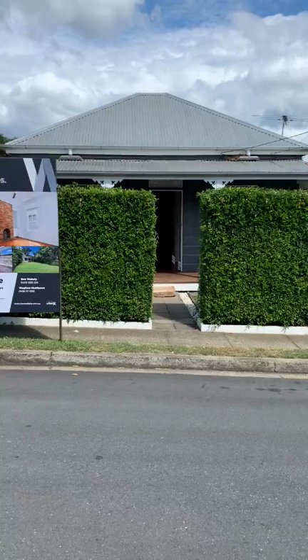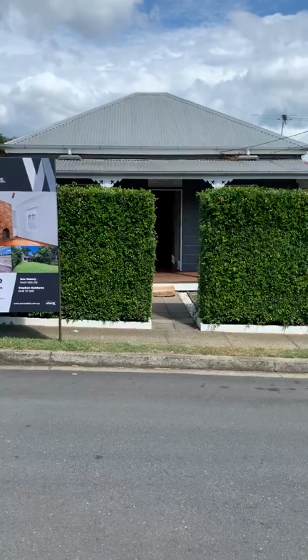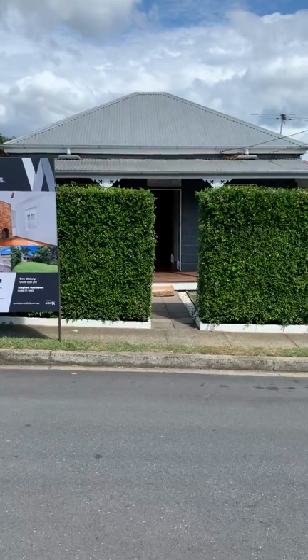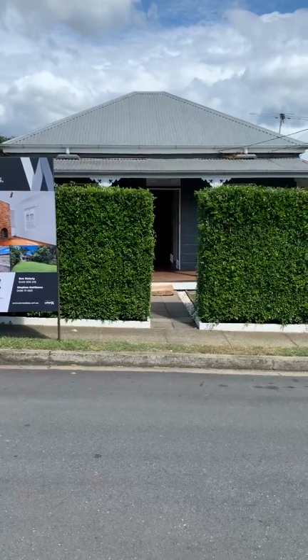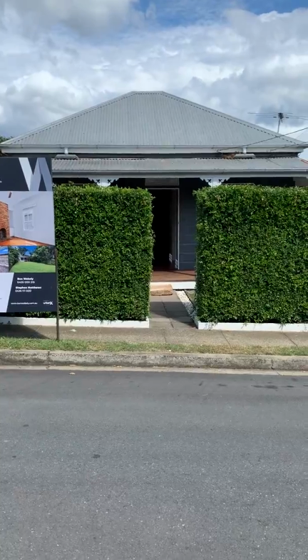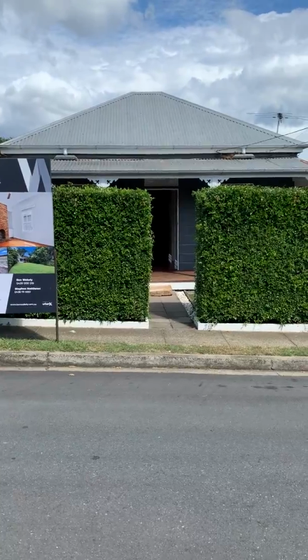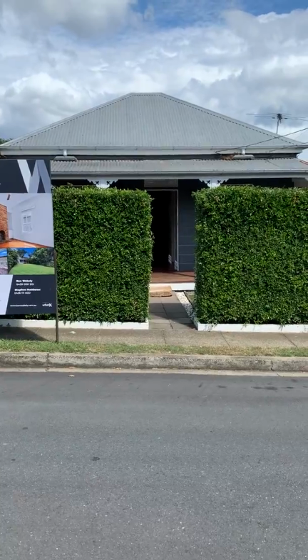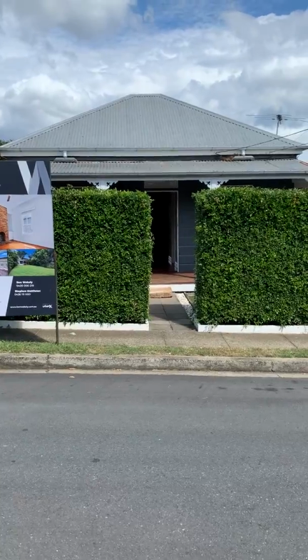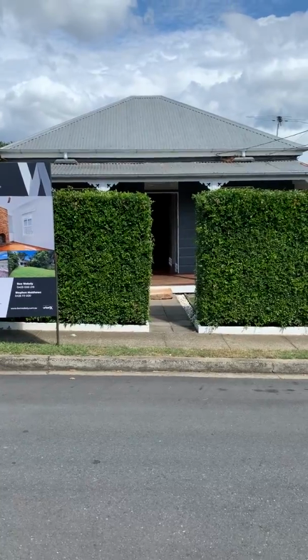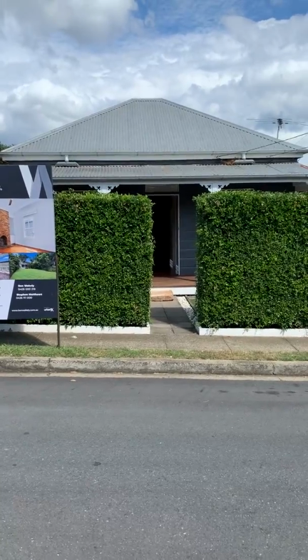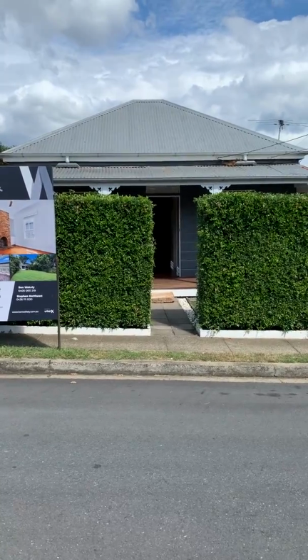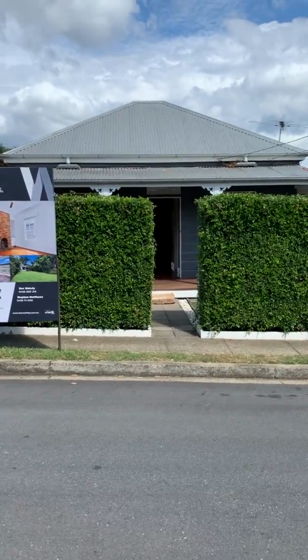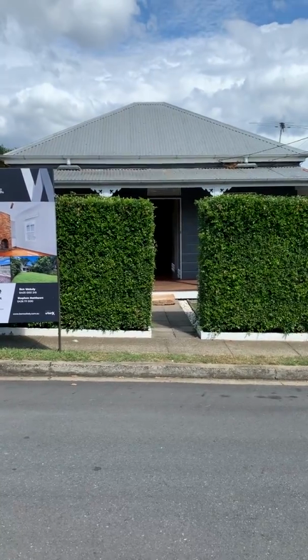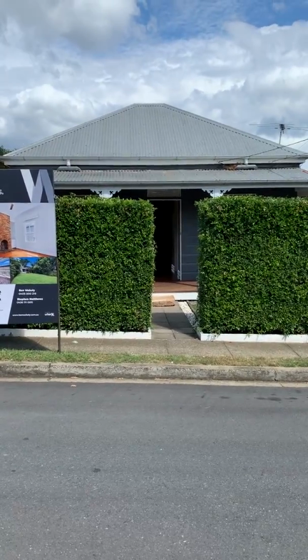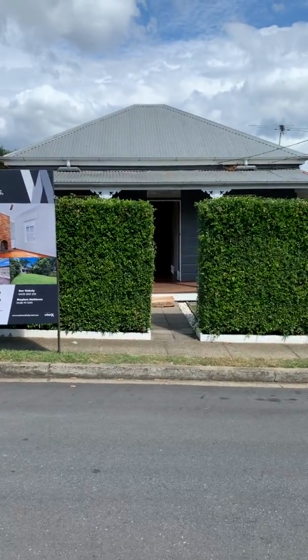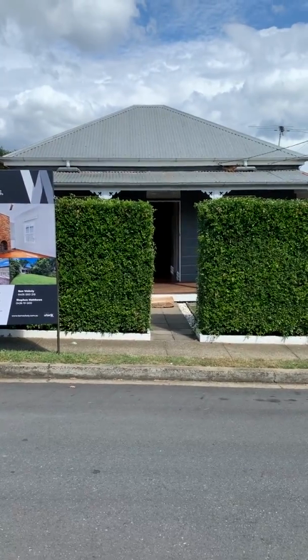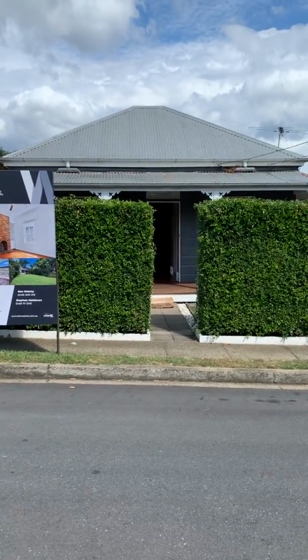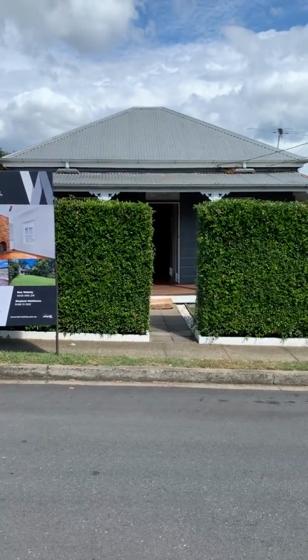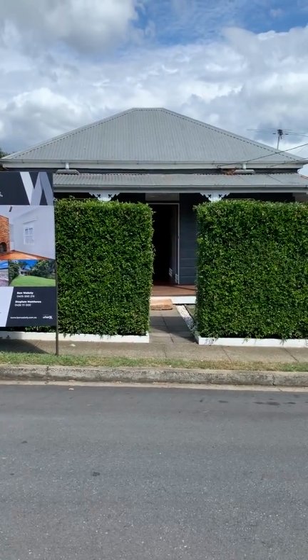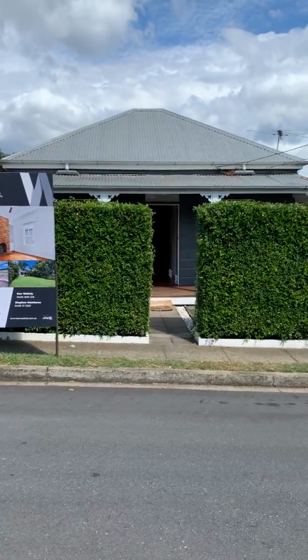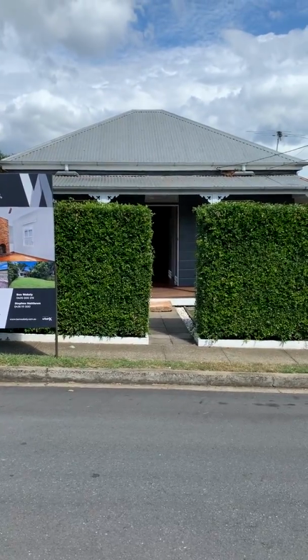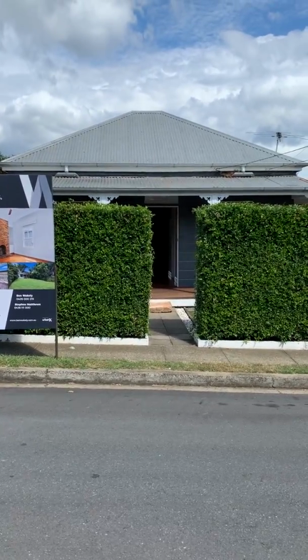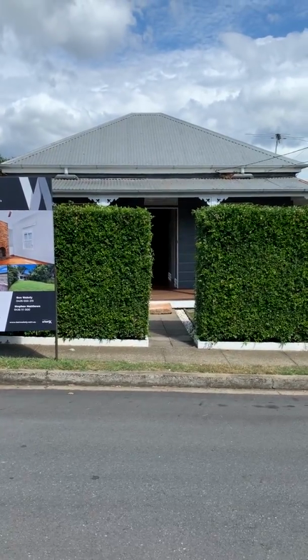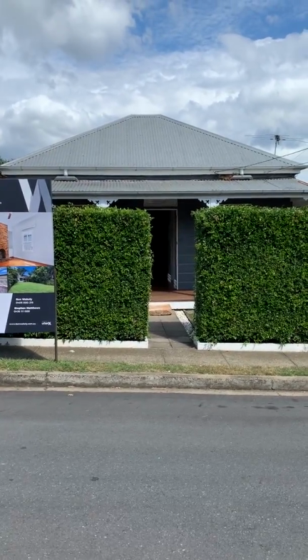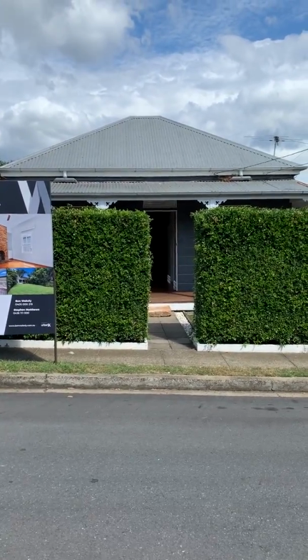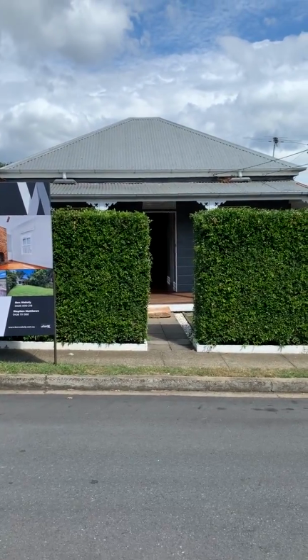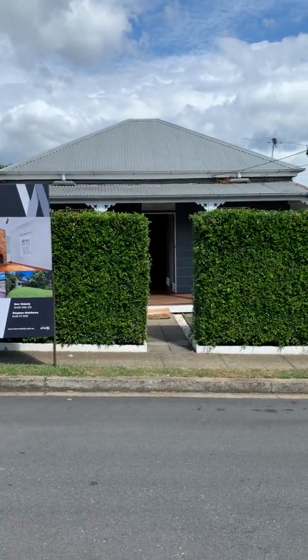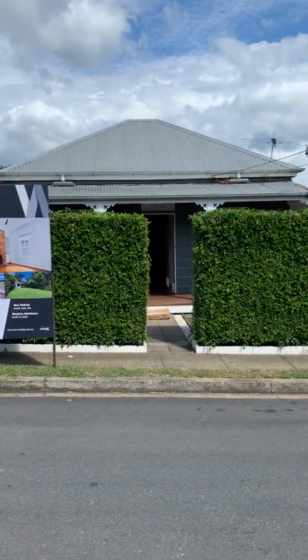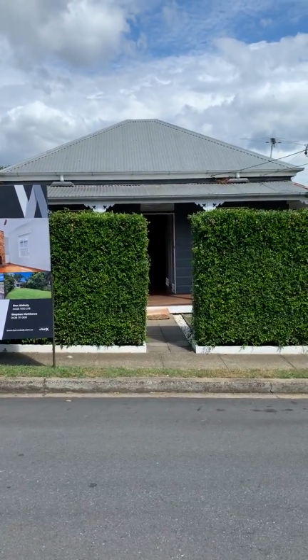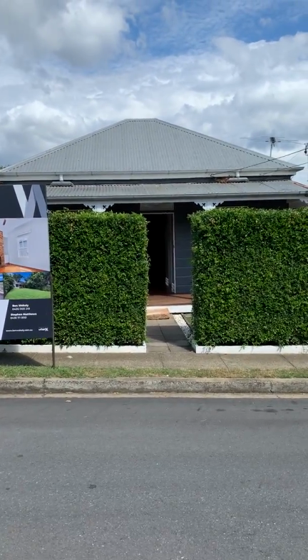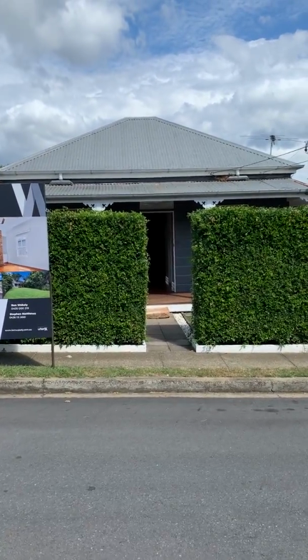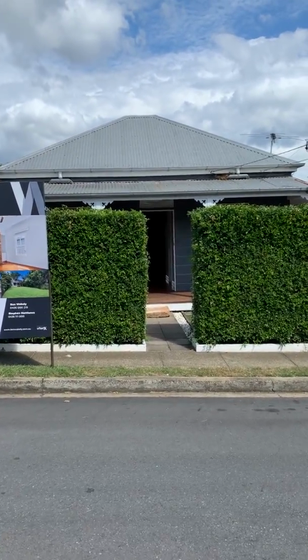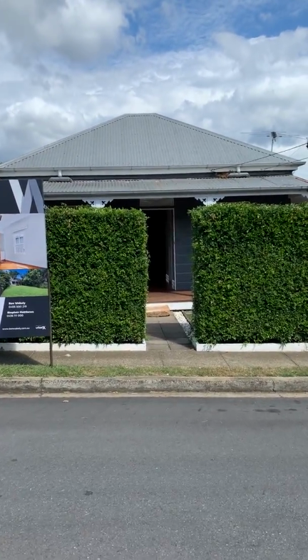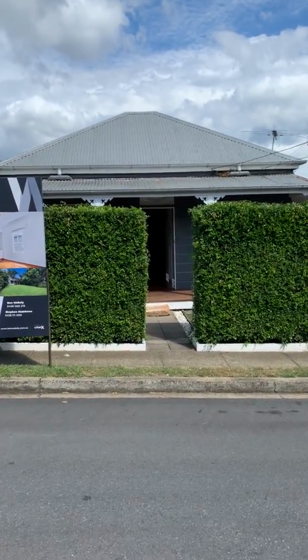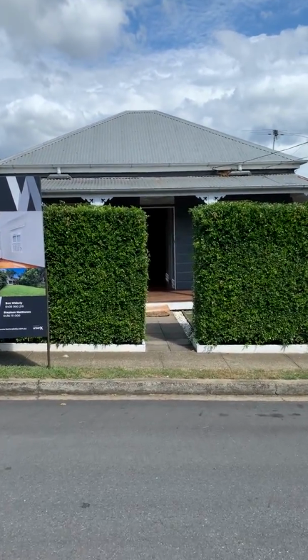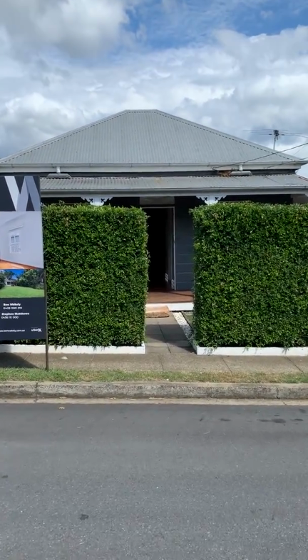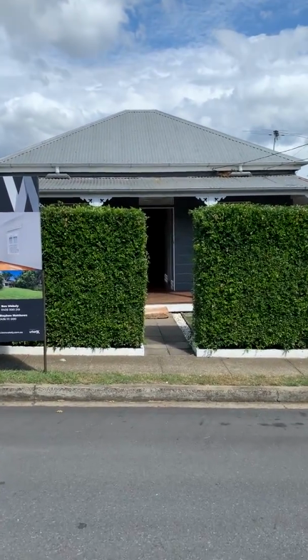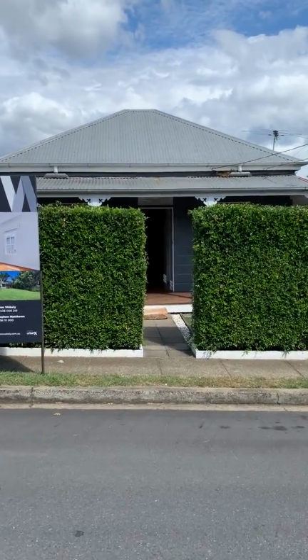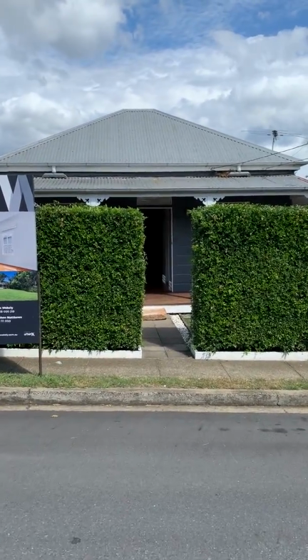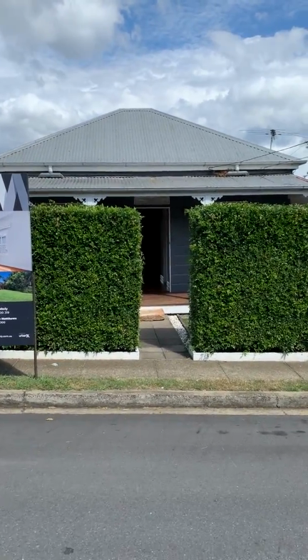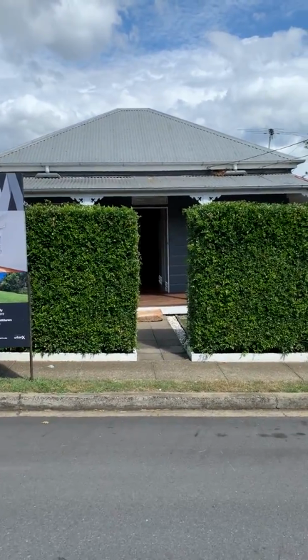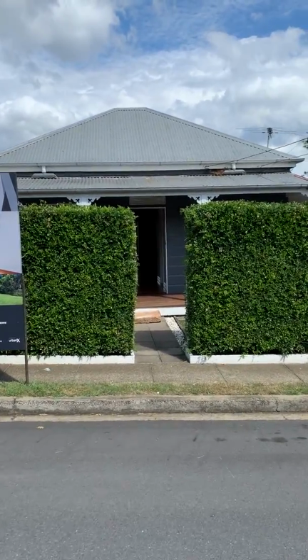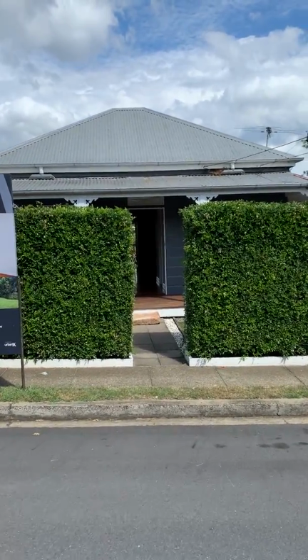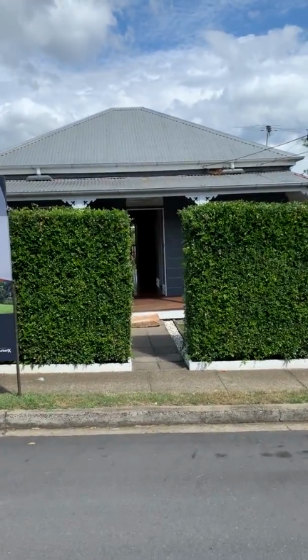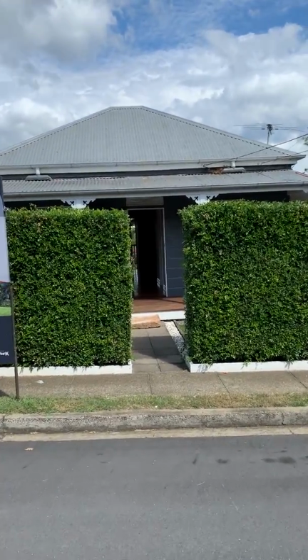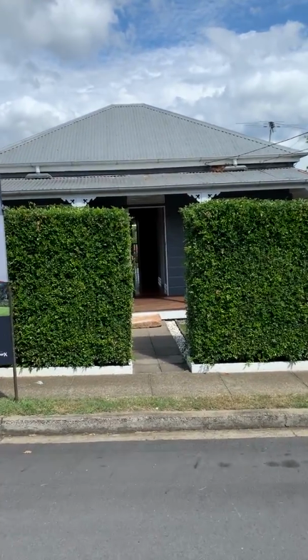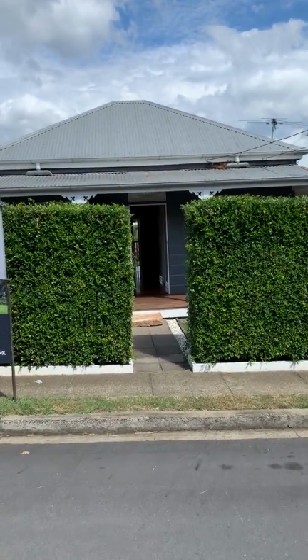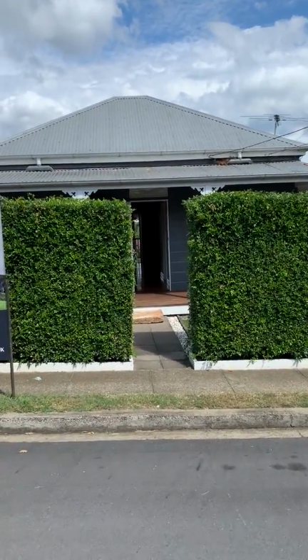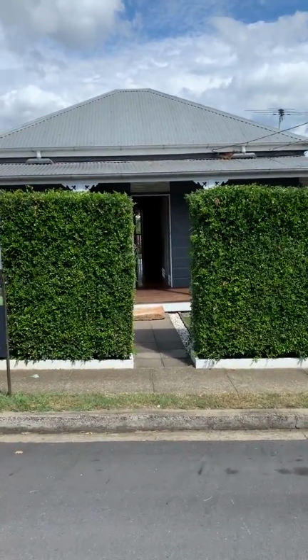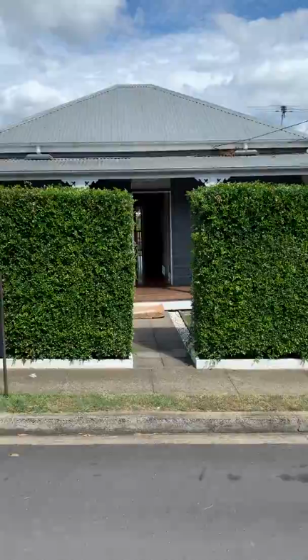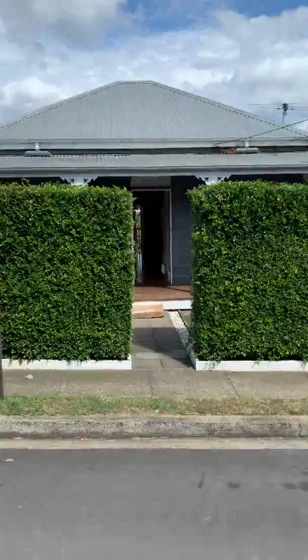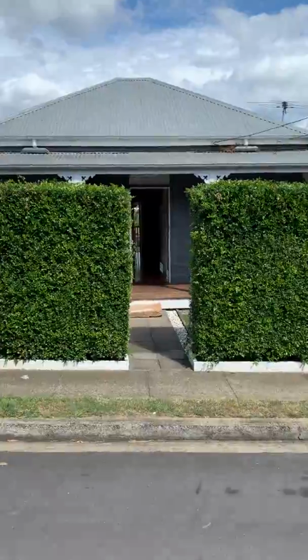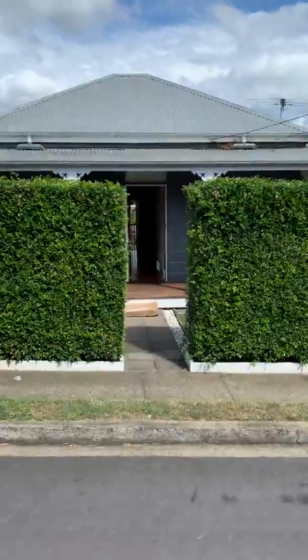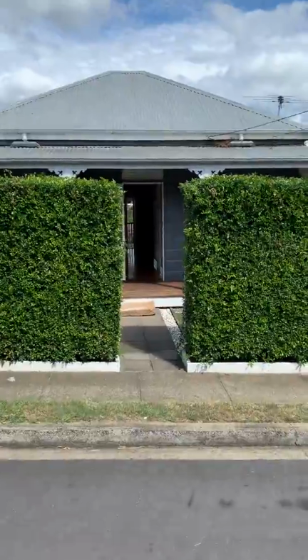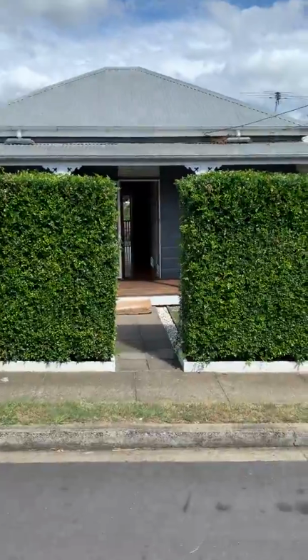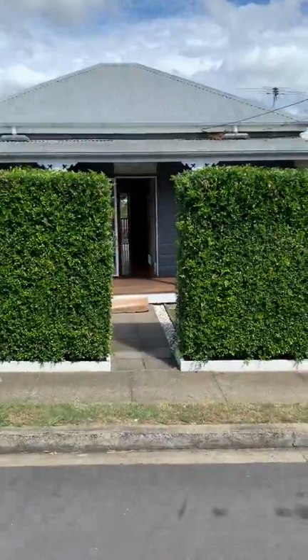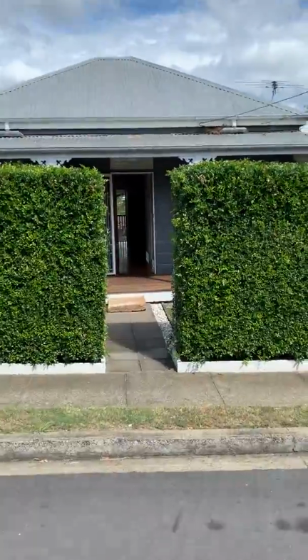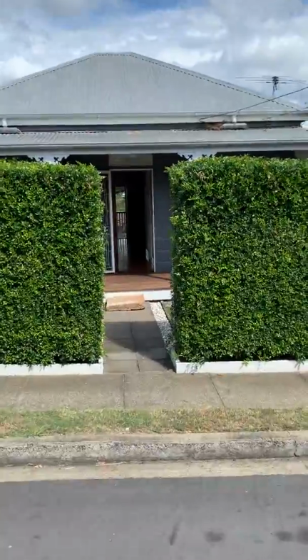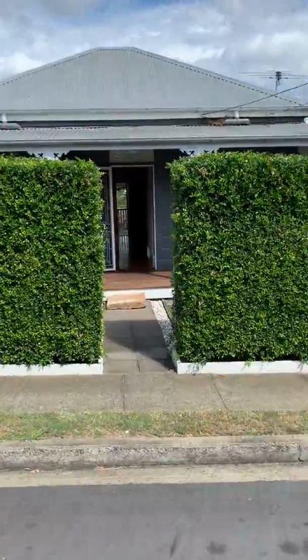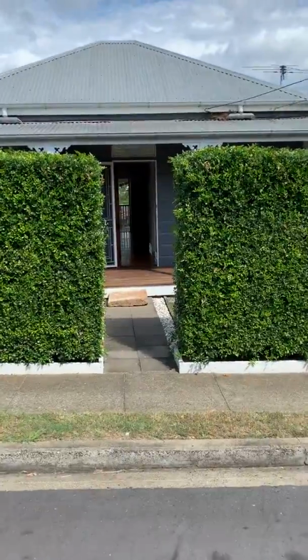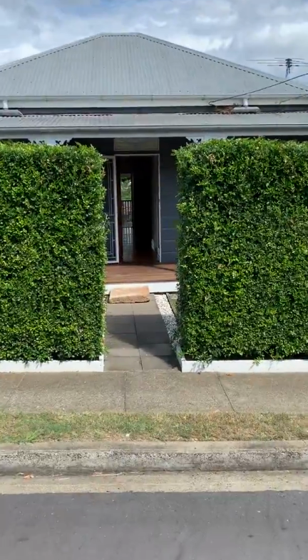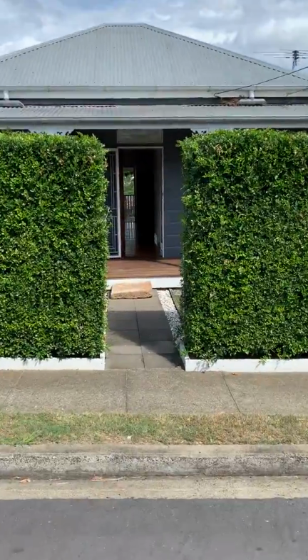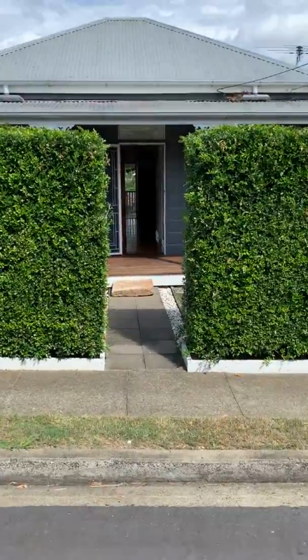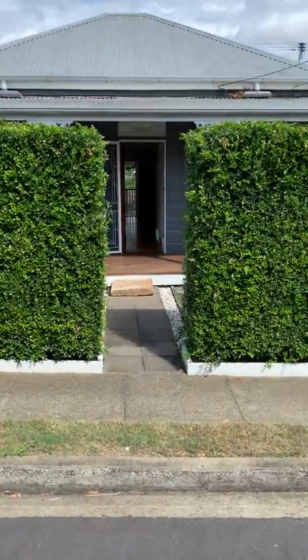So here we are at 33 Copeland Street, Milton. Lovely character cottage. Let's do a quick walk through the property.